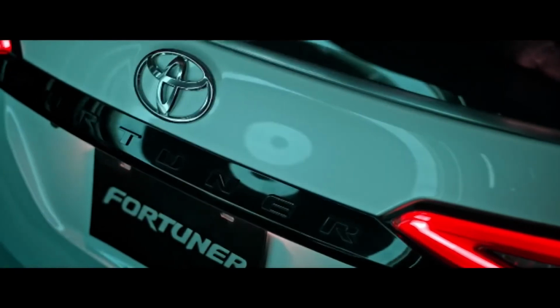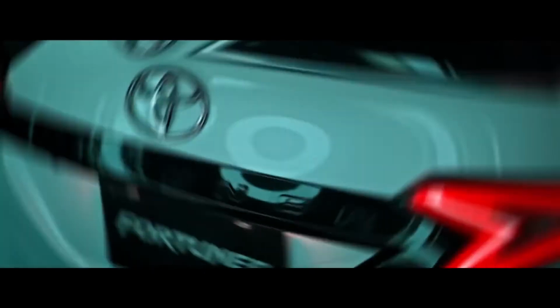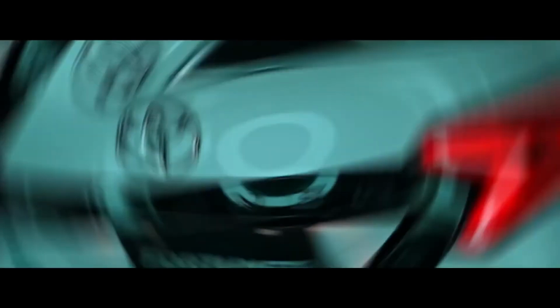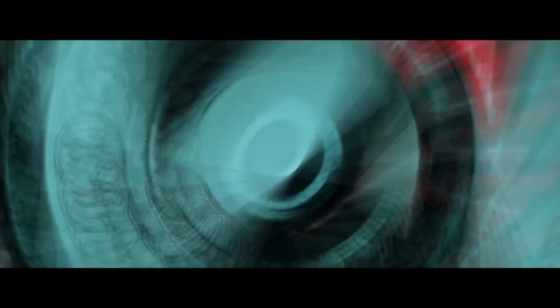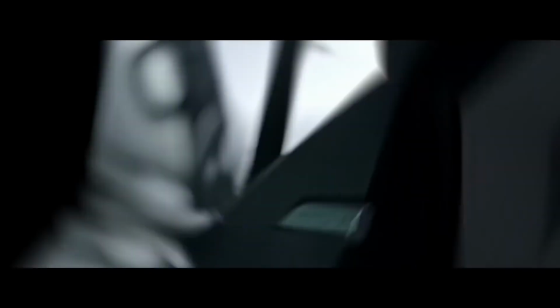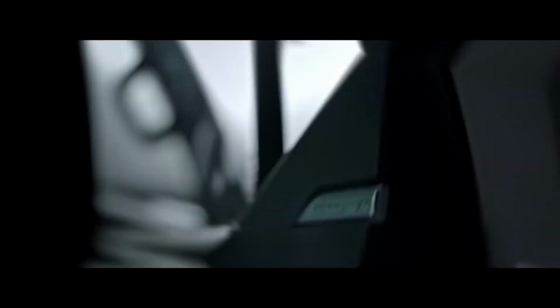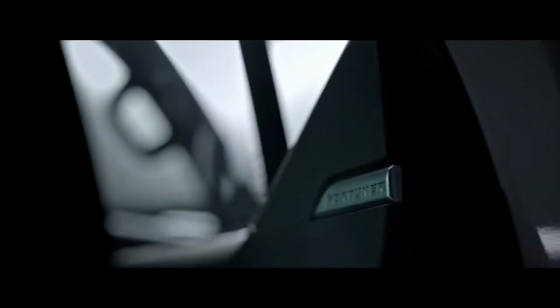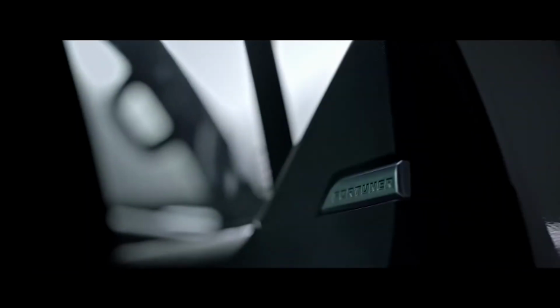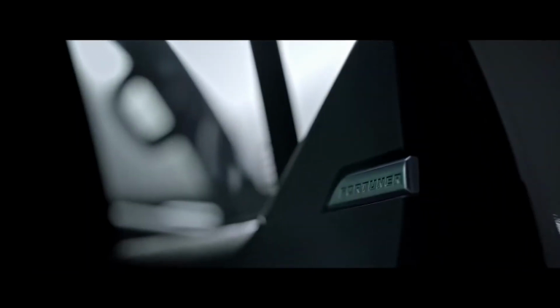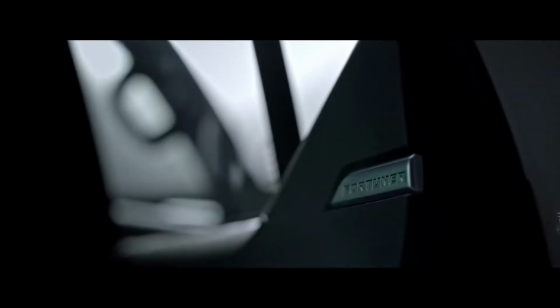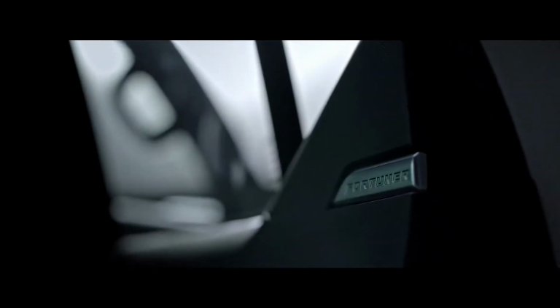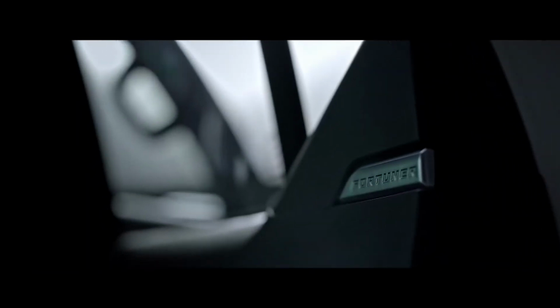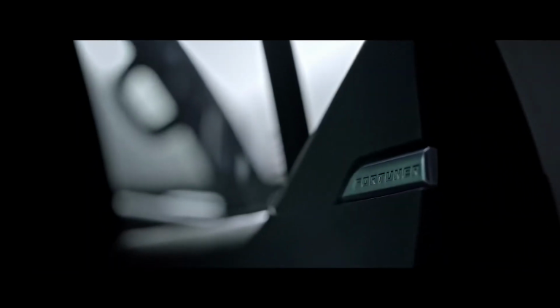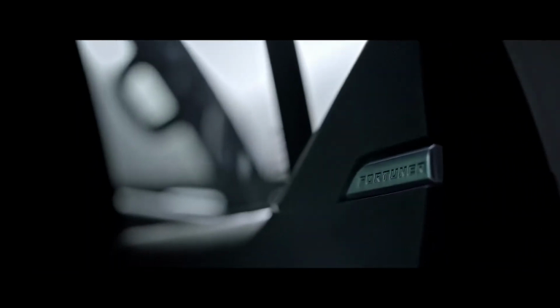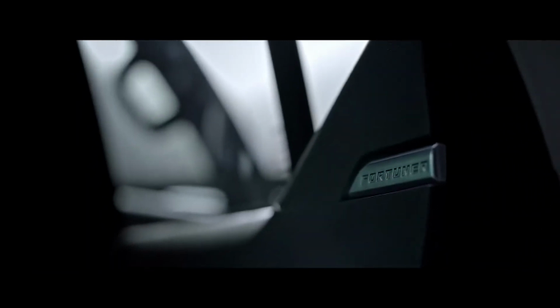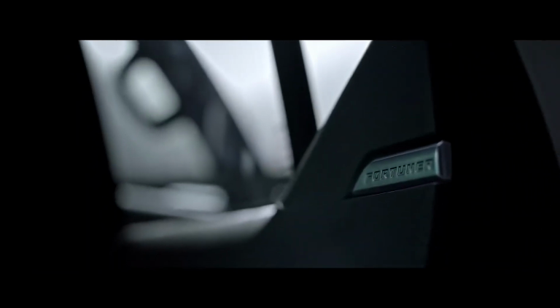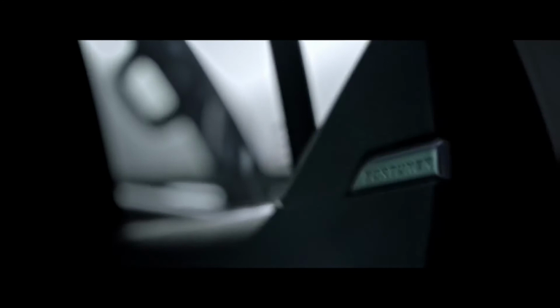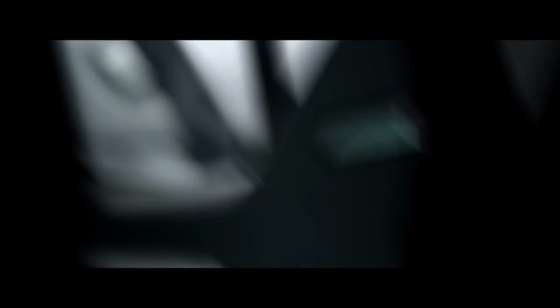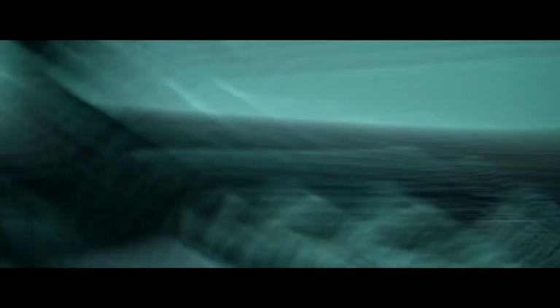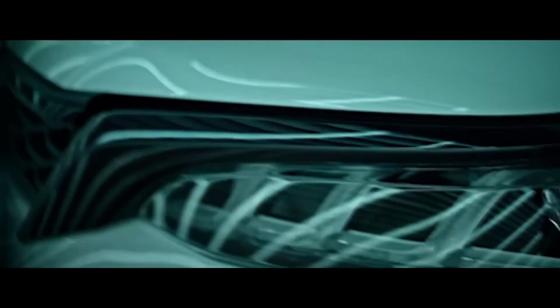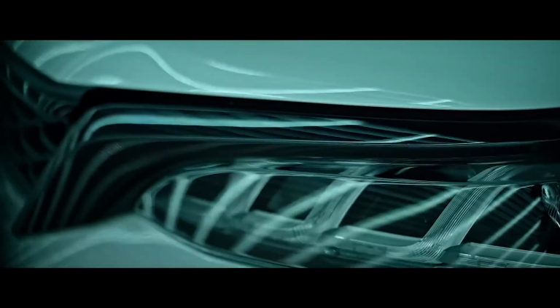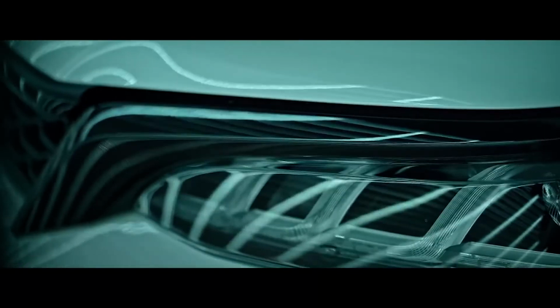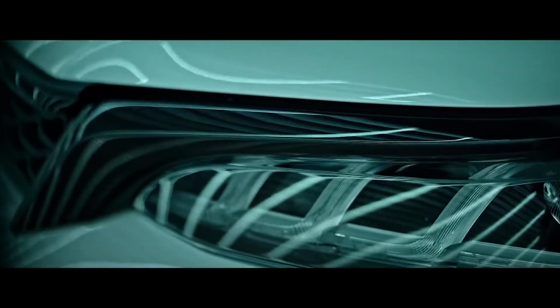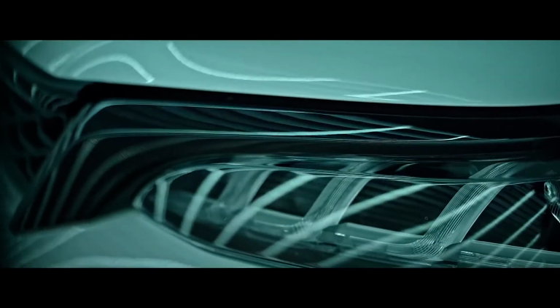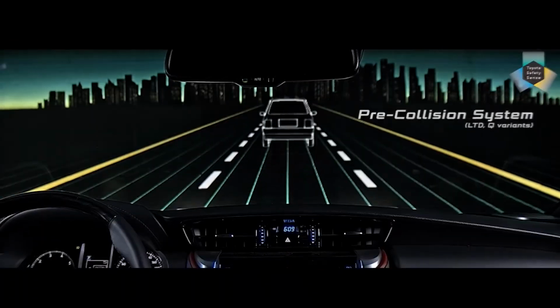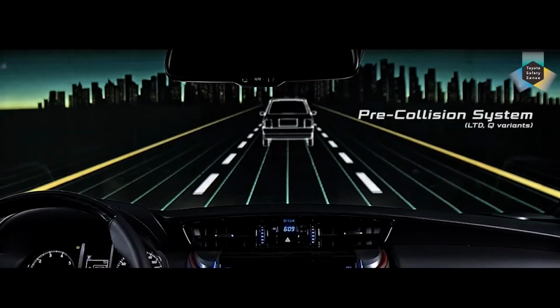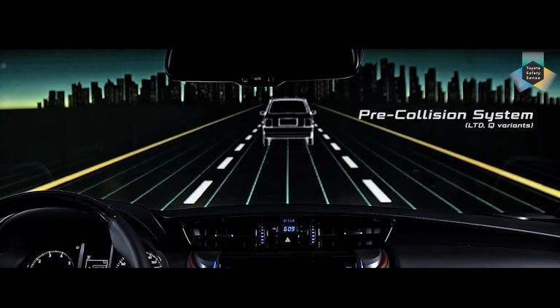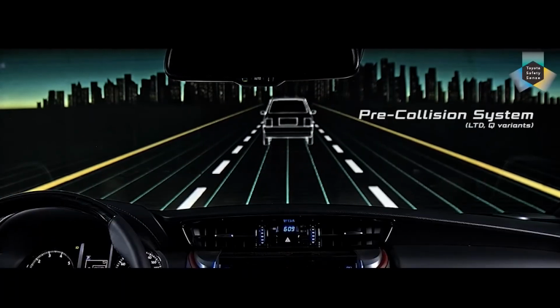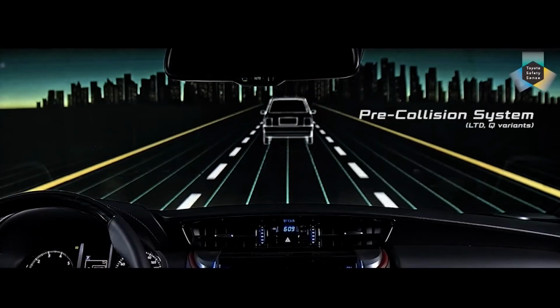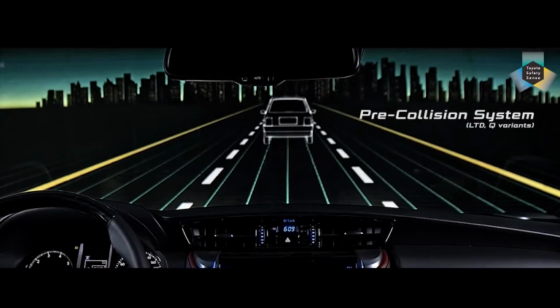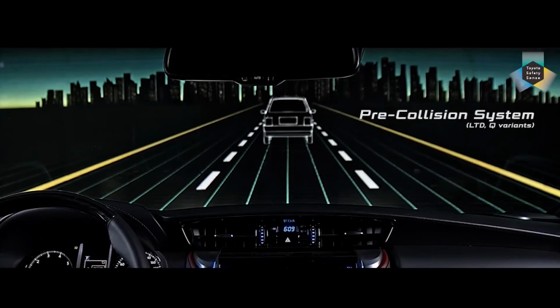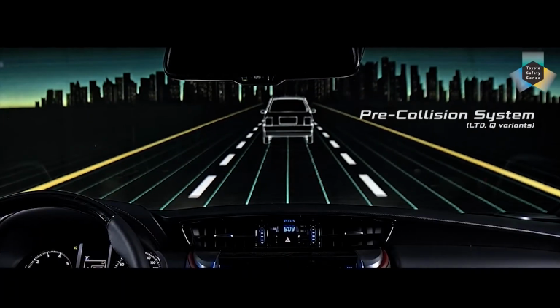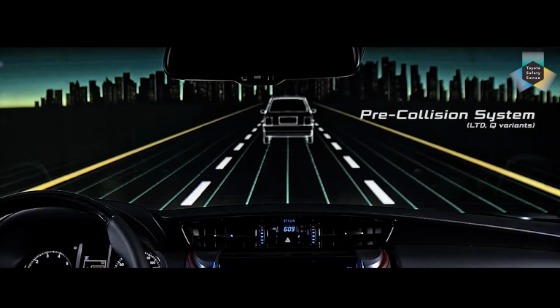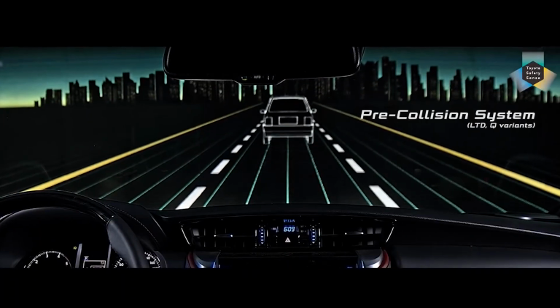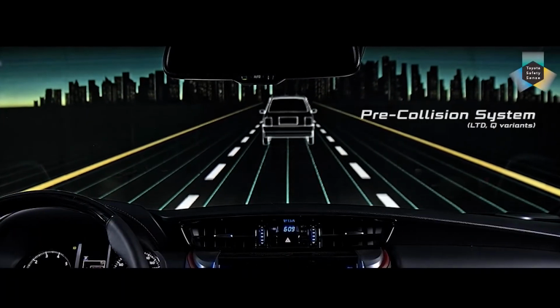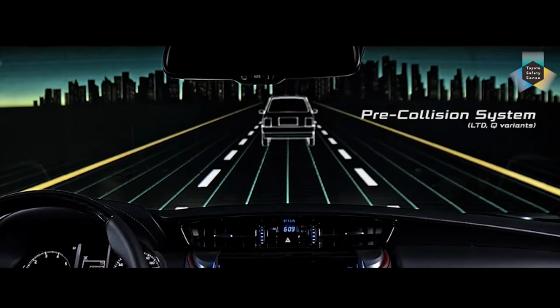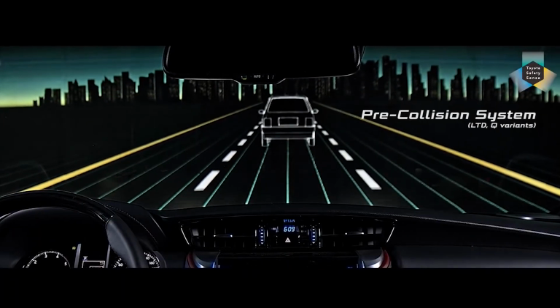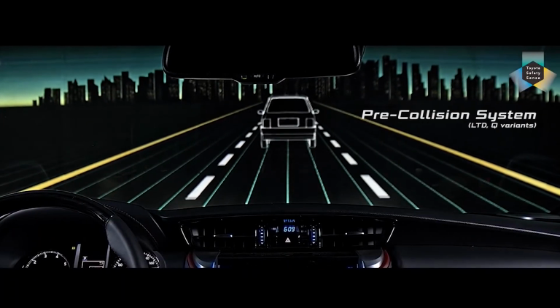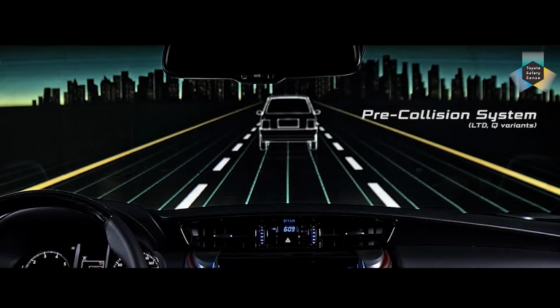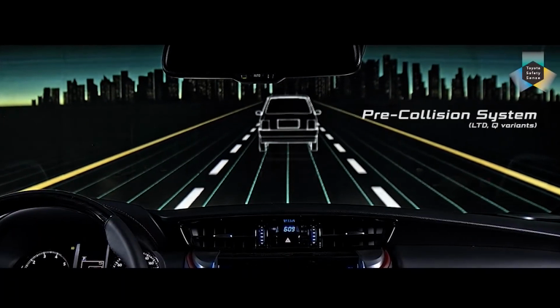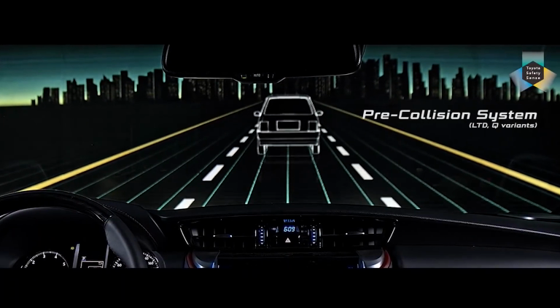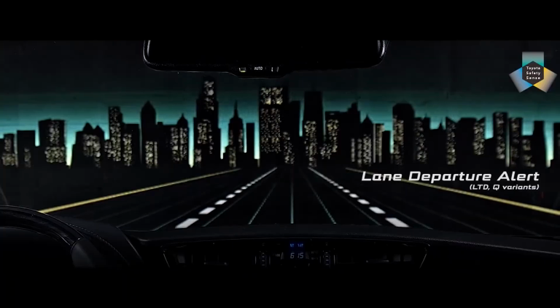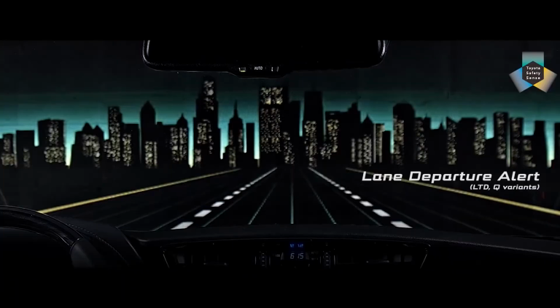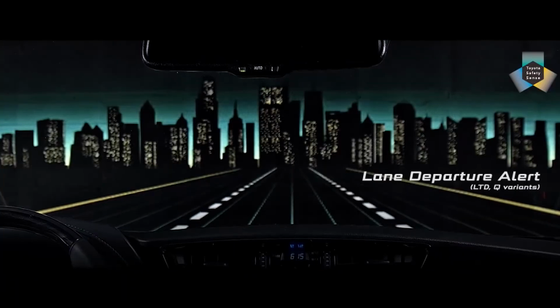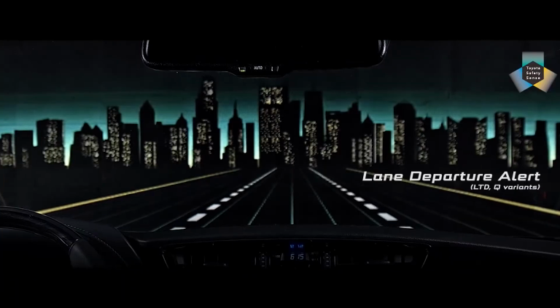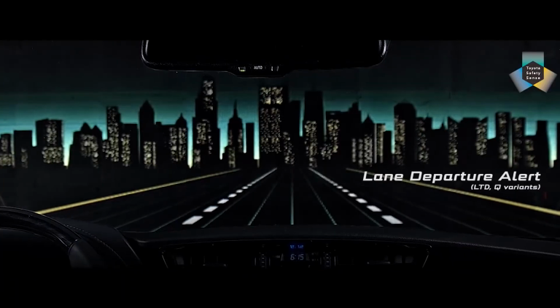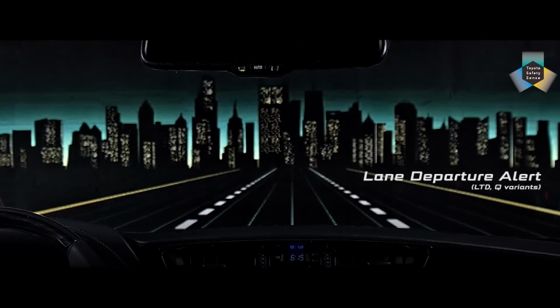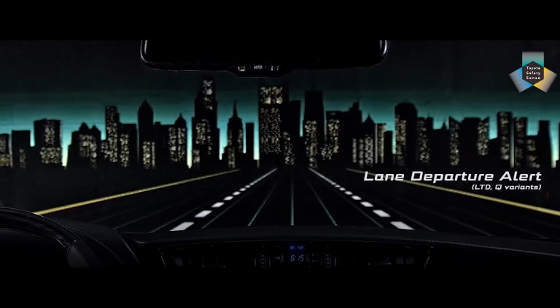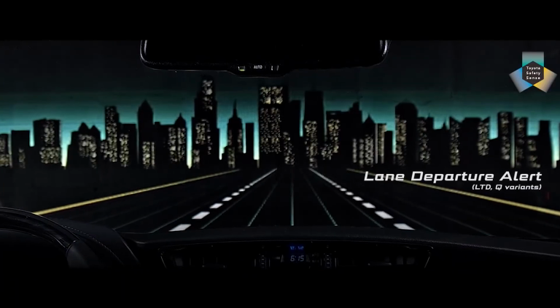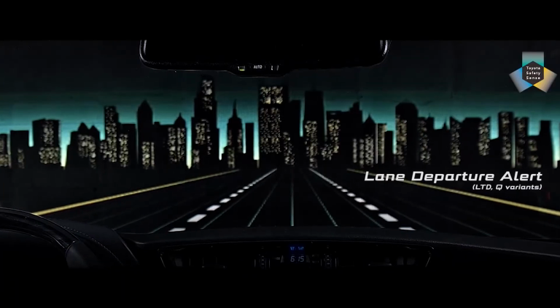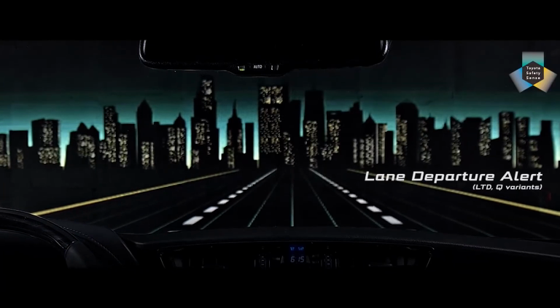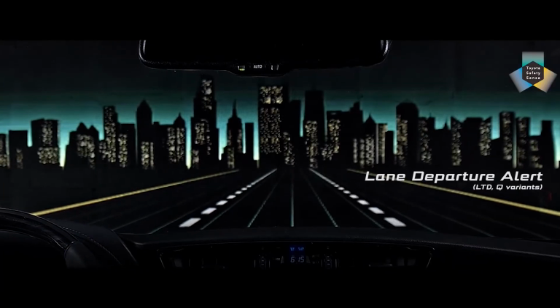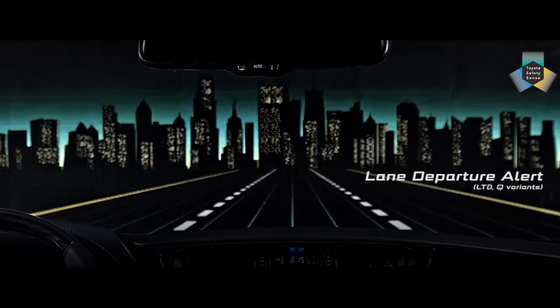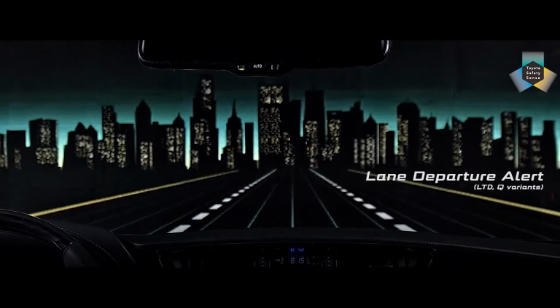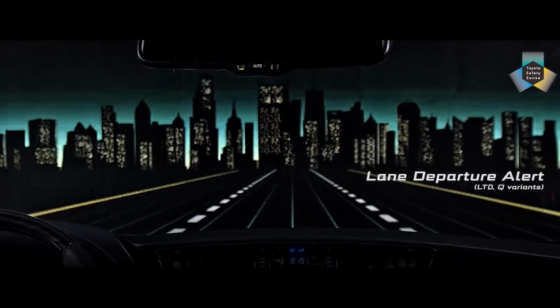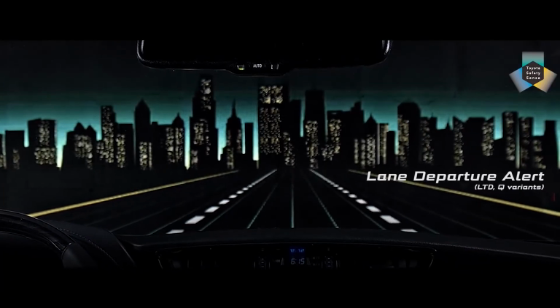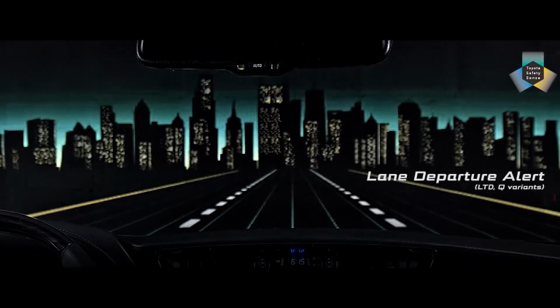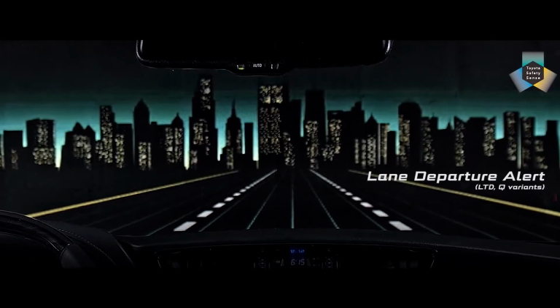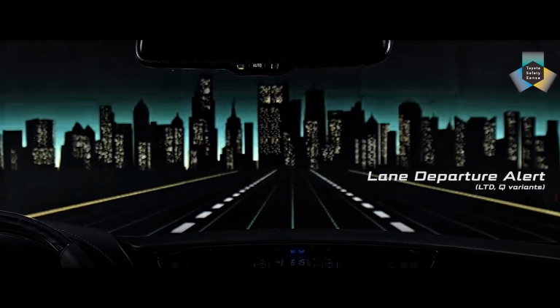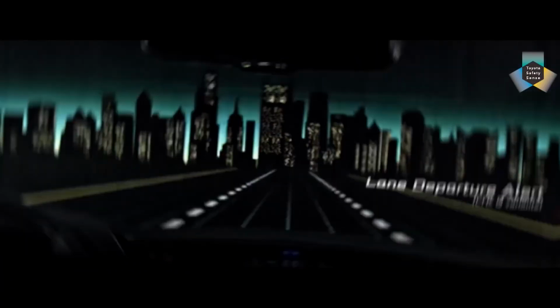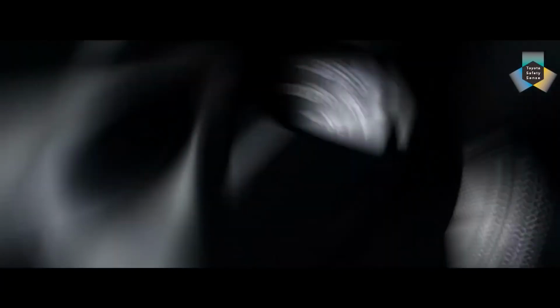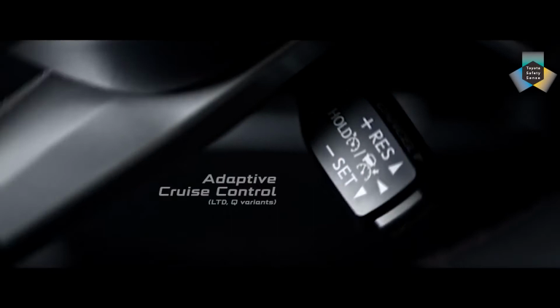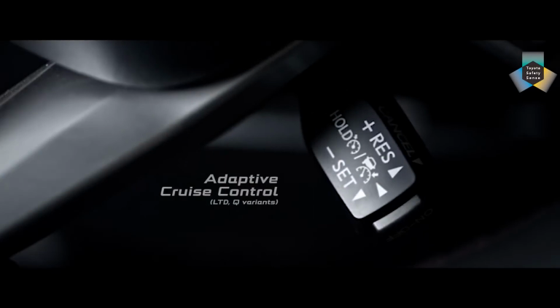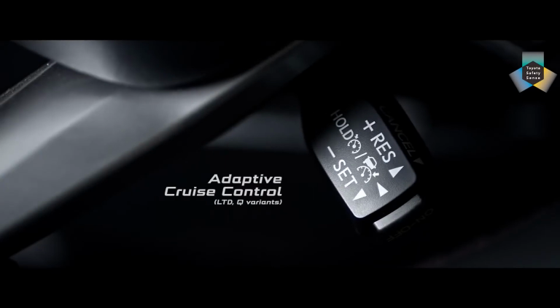It is equipped with Toyota Safety Sense features including the pre-collision system, lane departure alert, and adaptive cruise control.